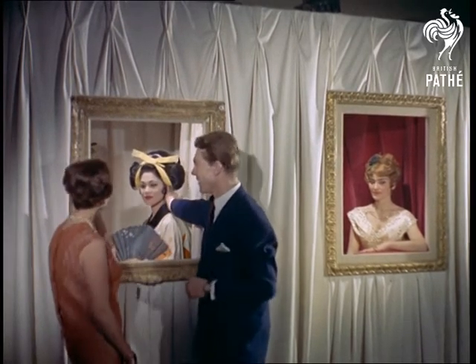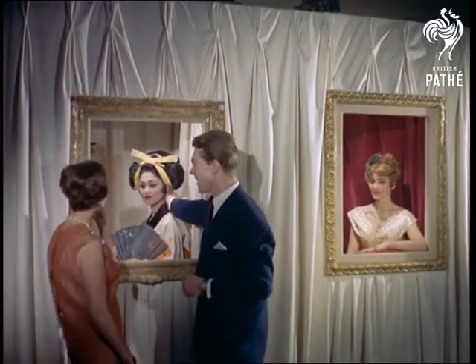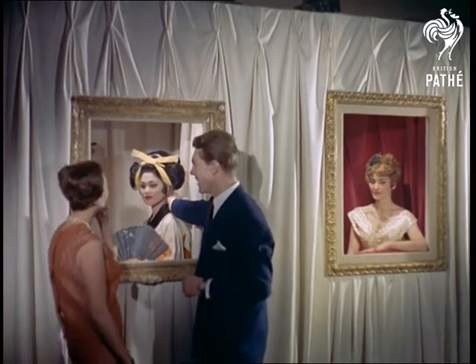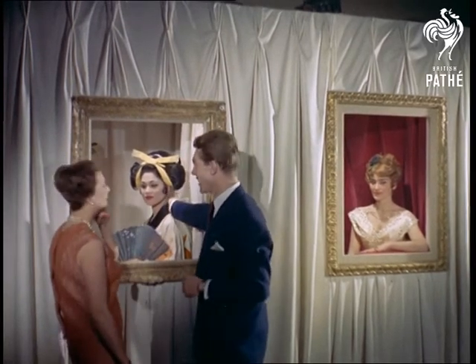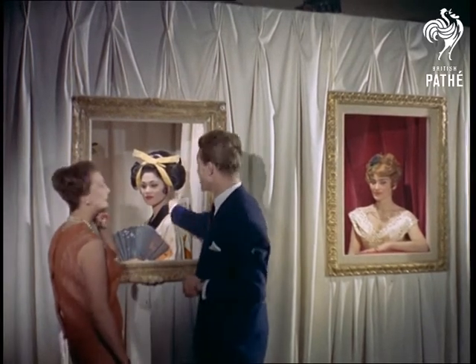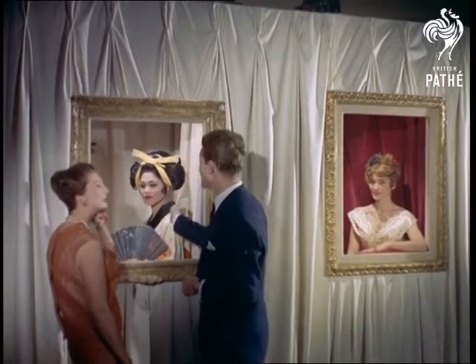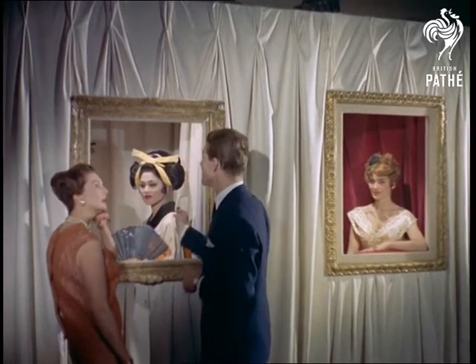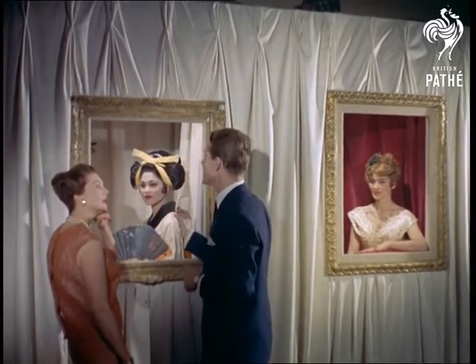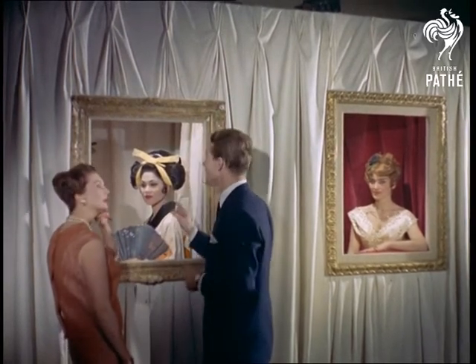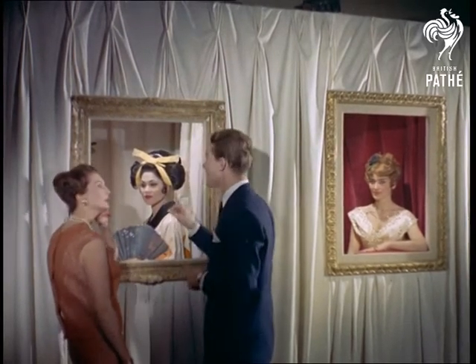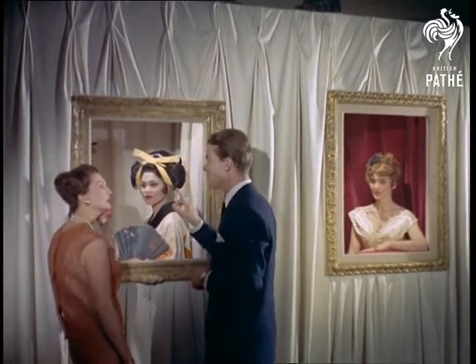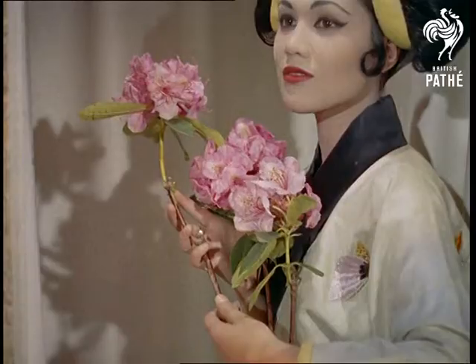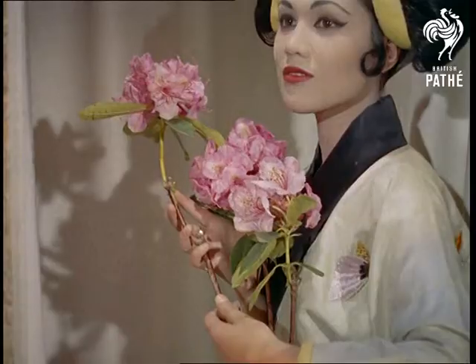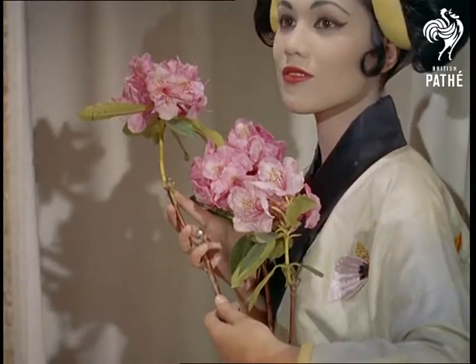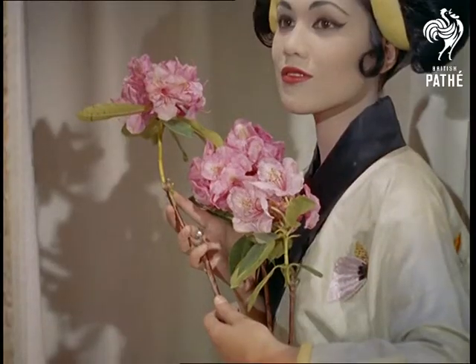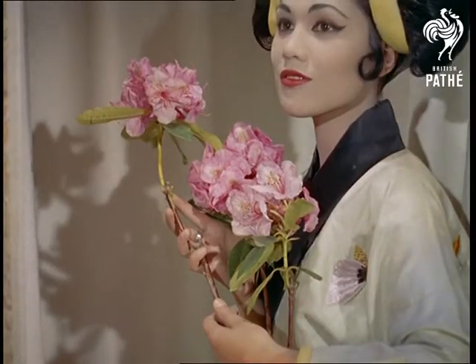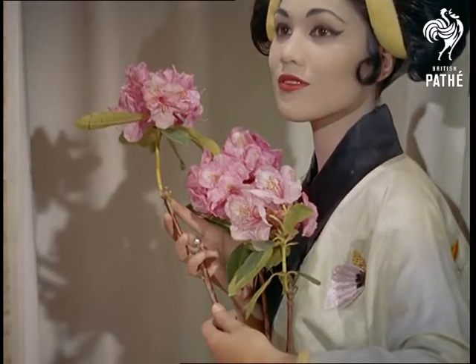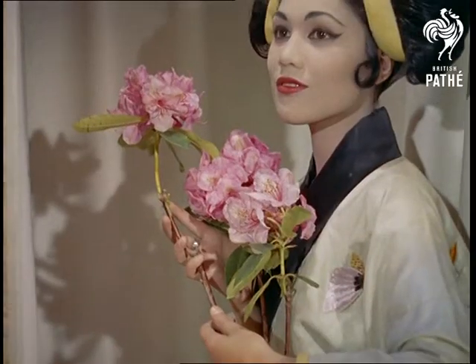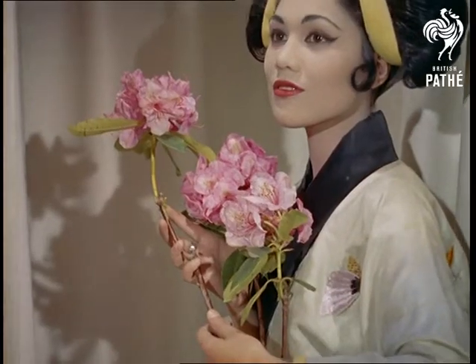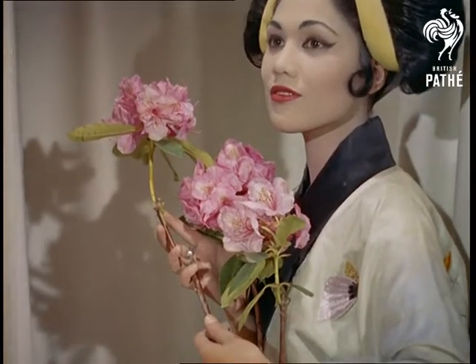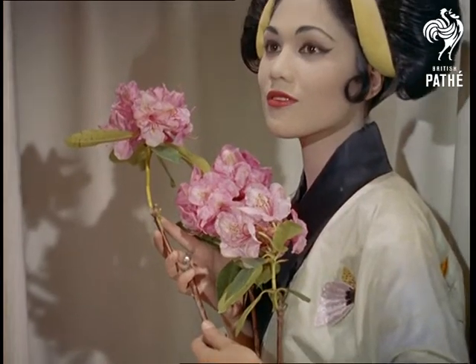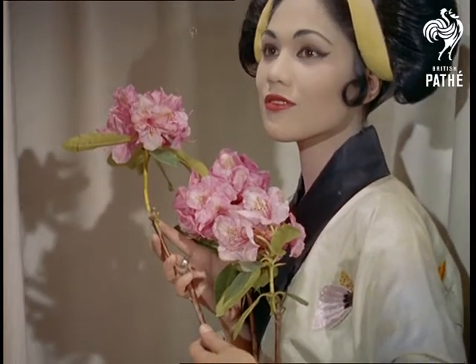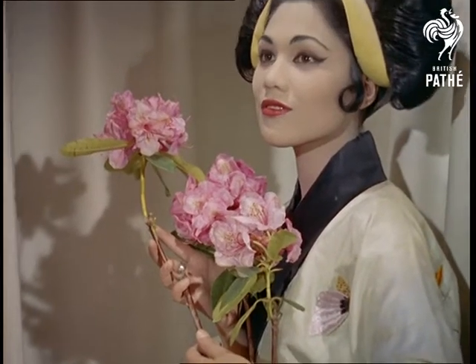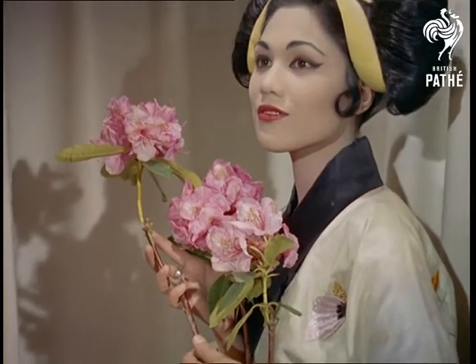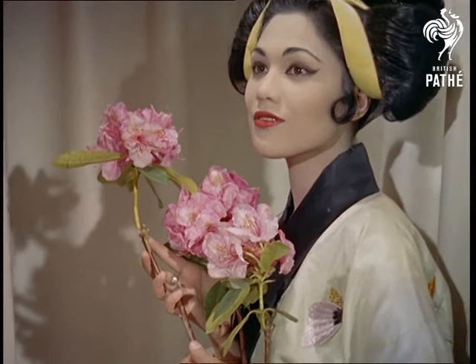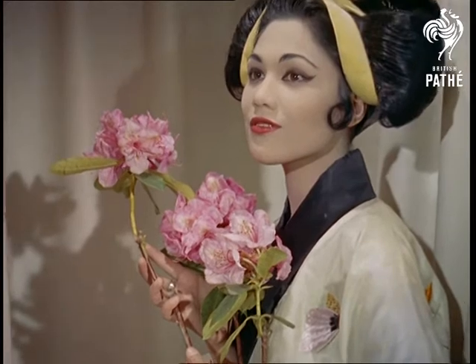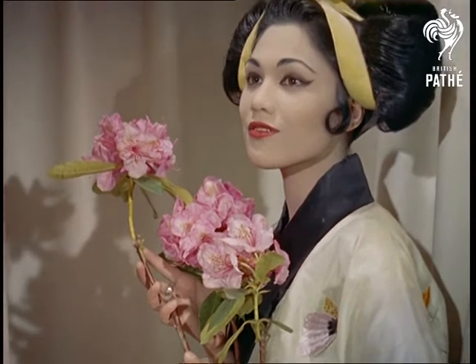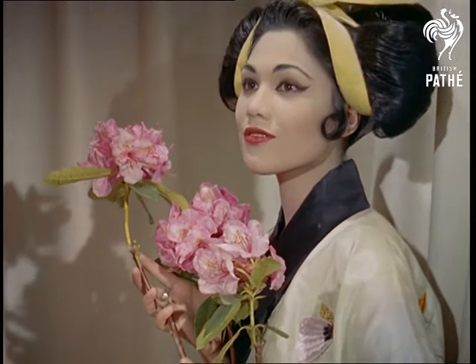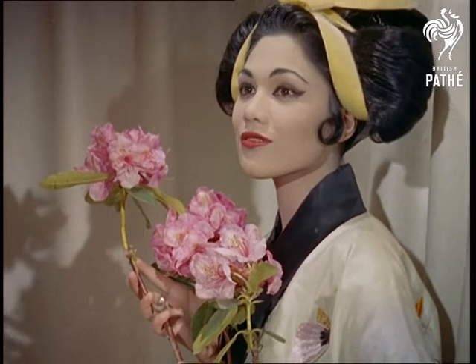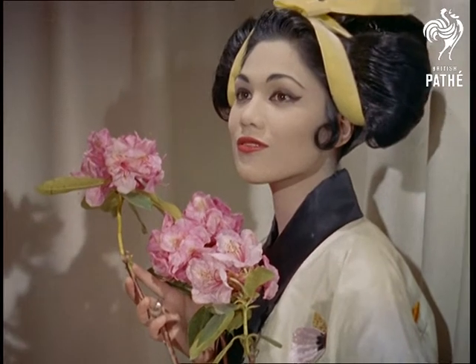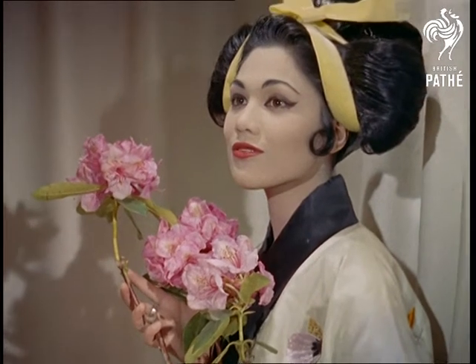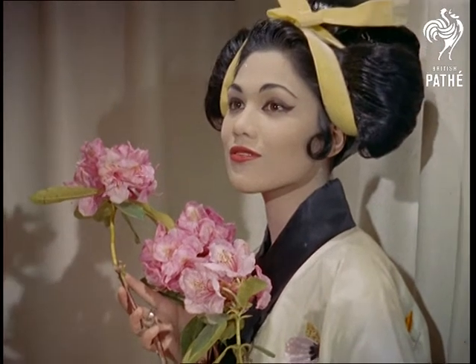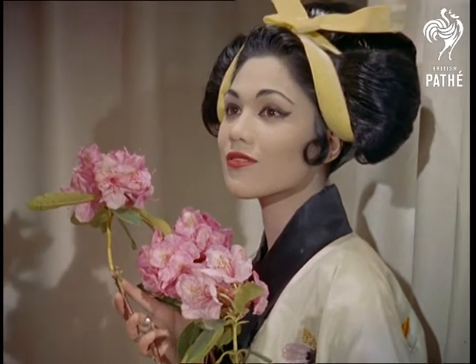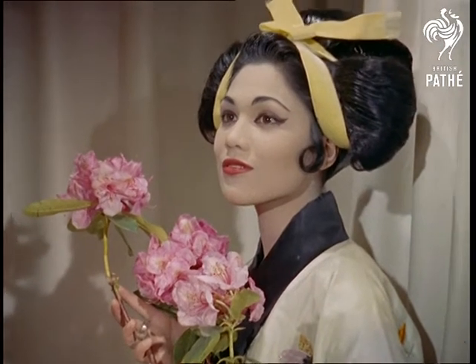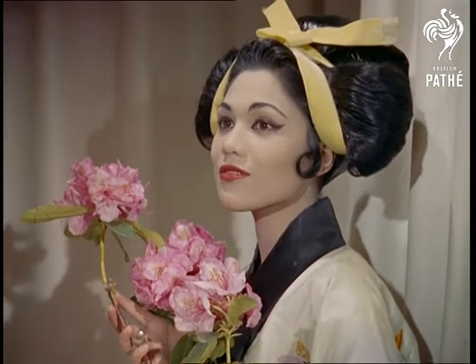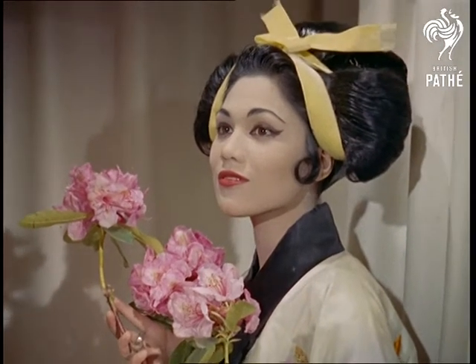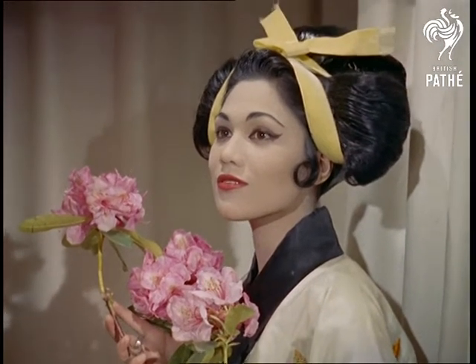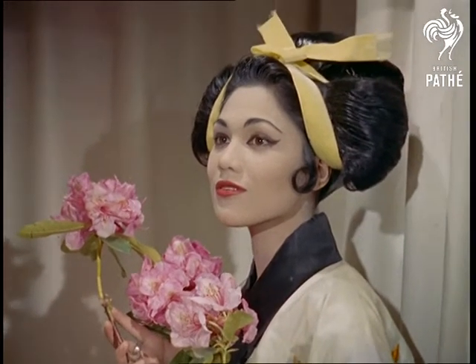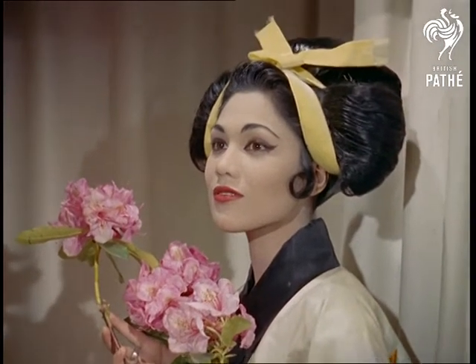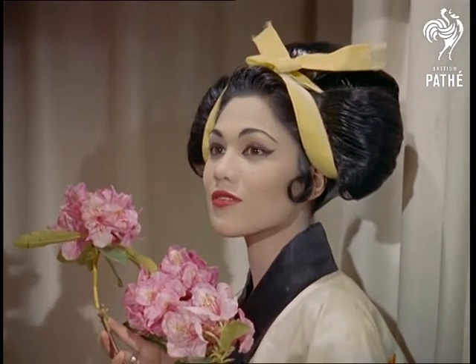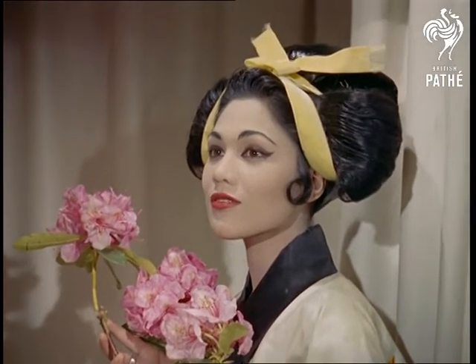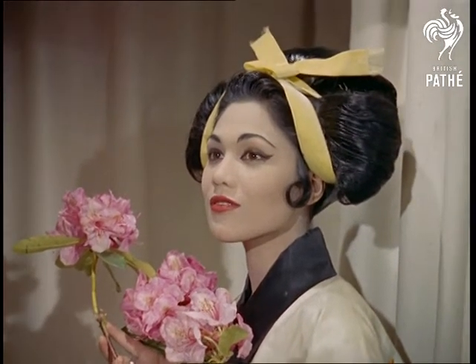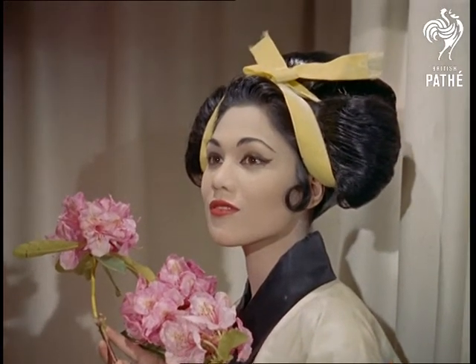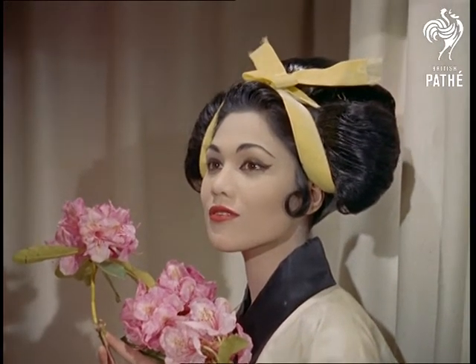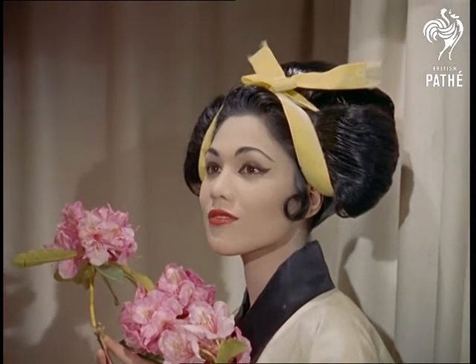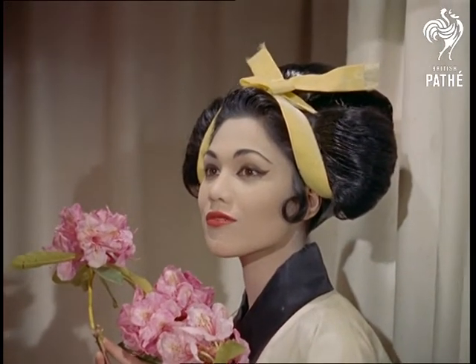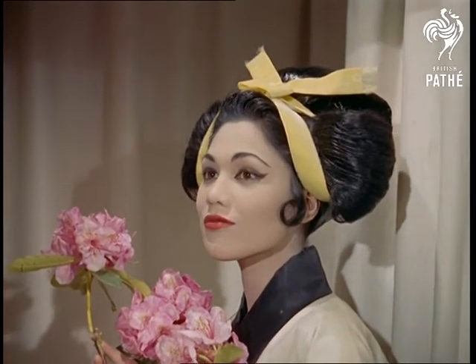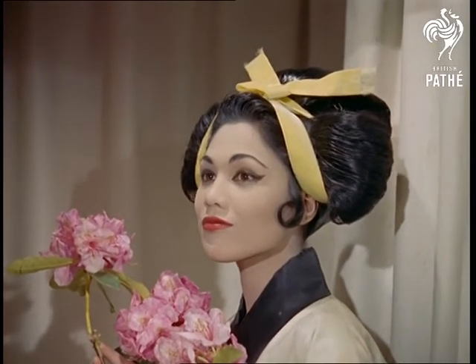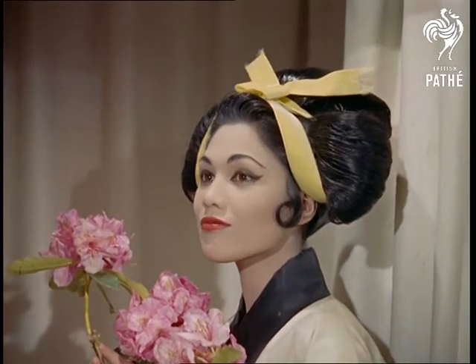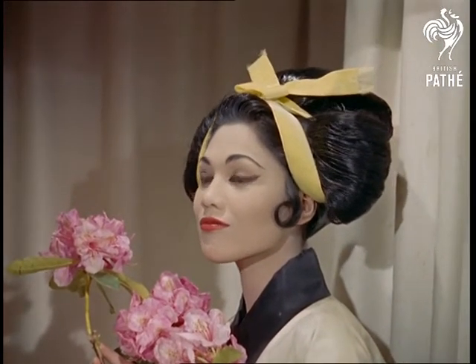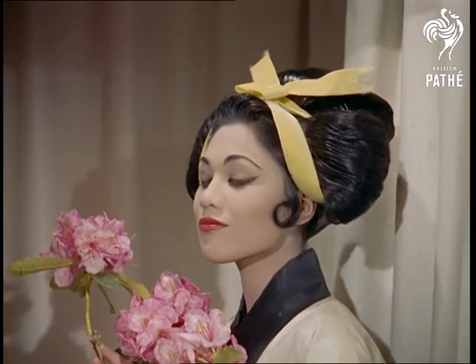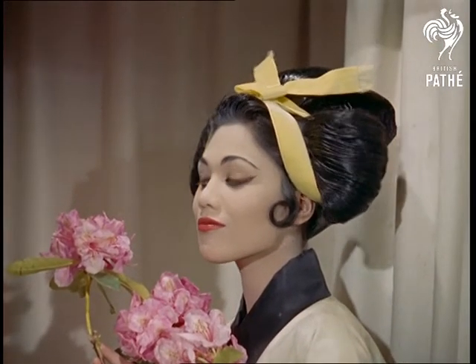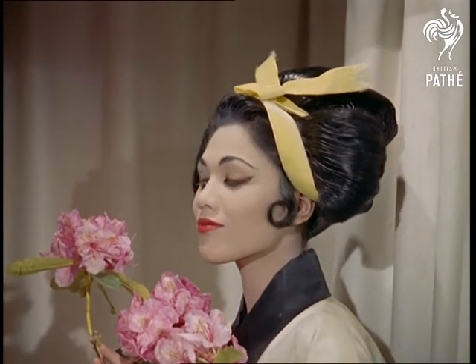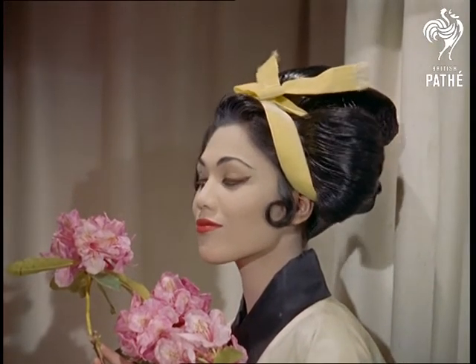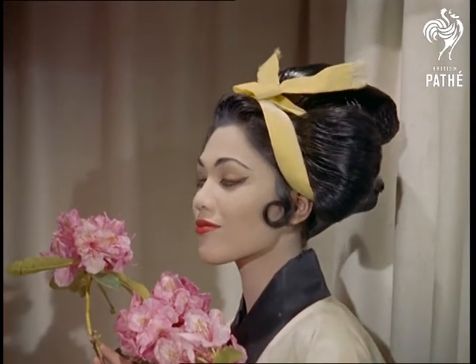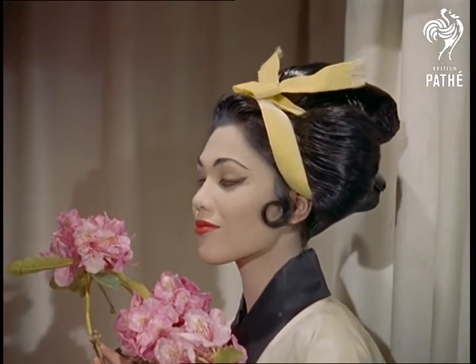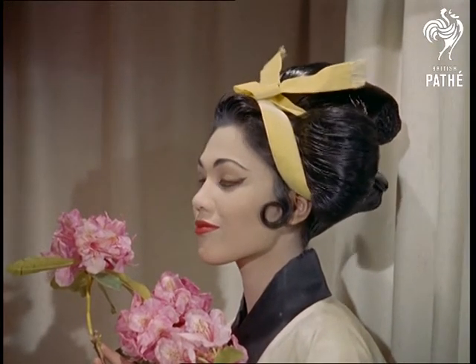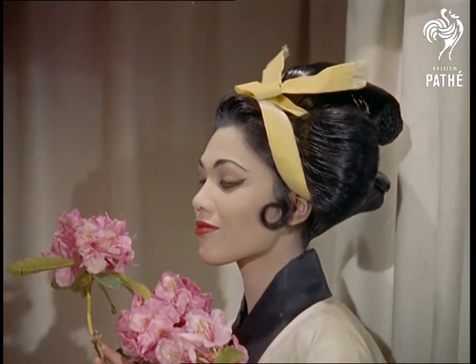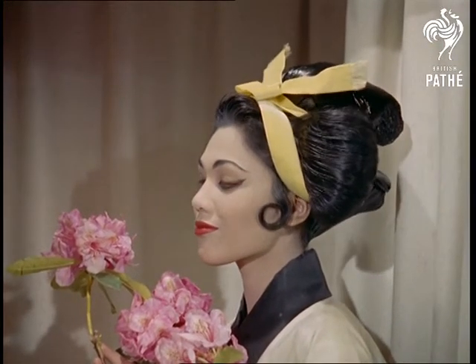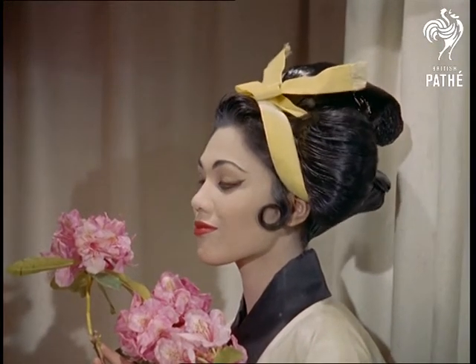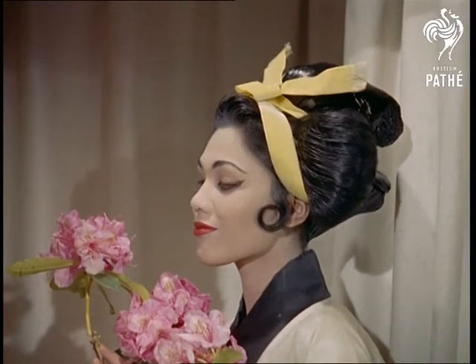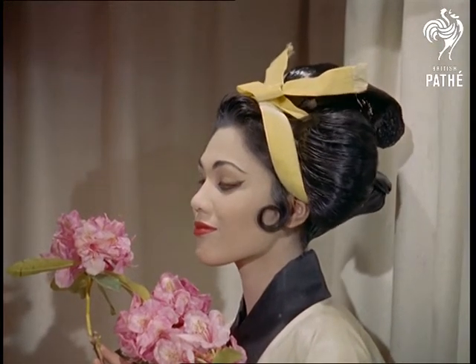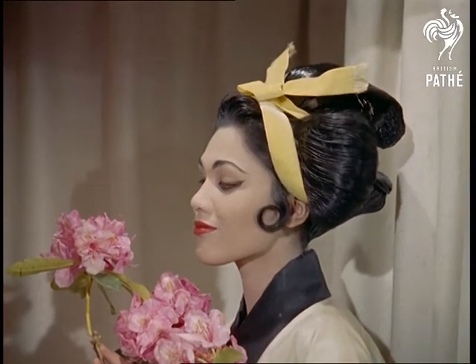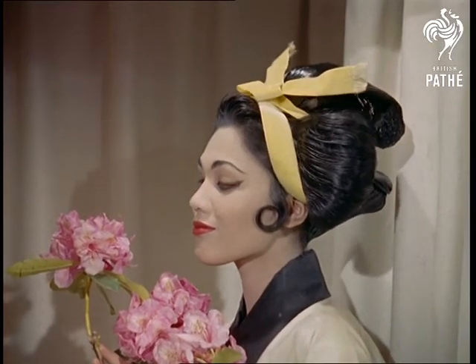This style is inspired by the work of the modern Japanese painter Fujita. The model, not Japanese by the way, is Edwina Carroll.